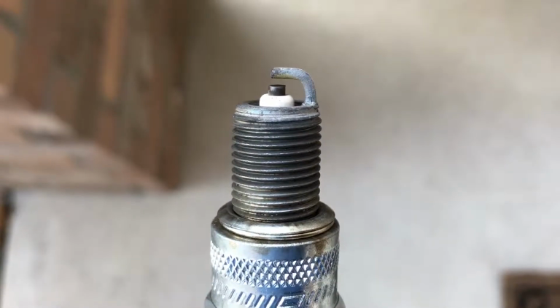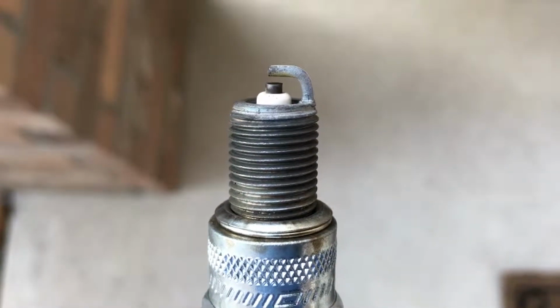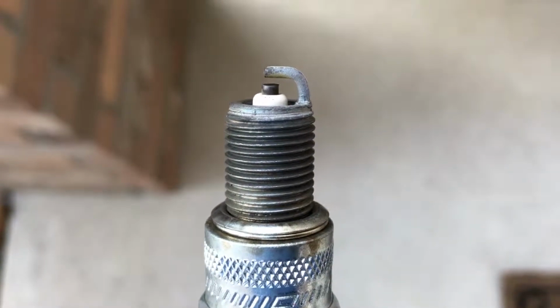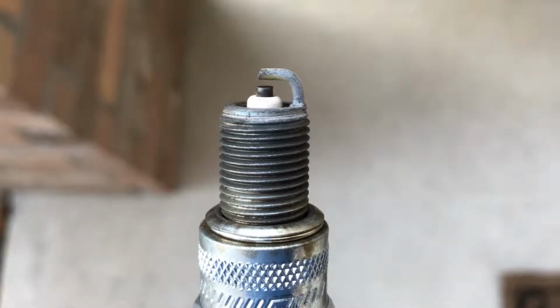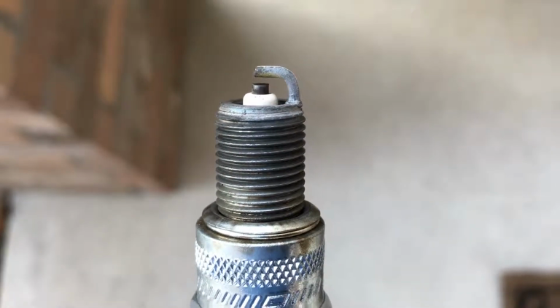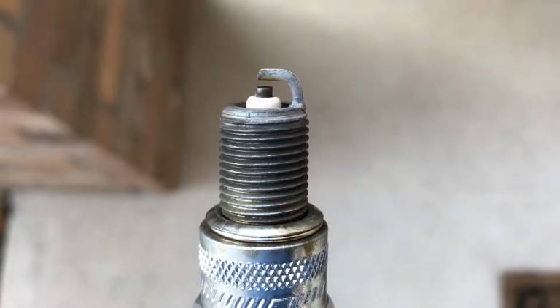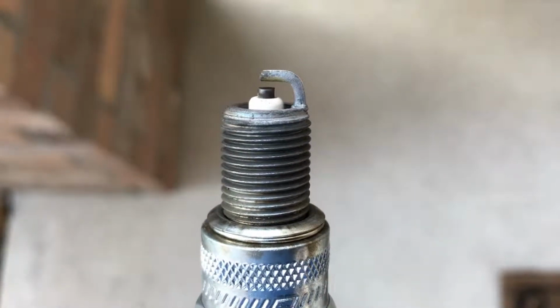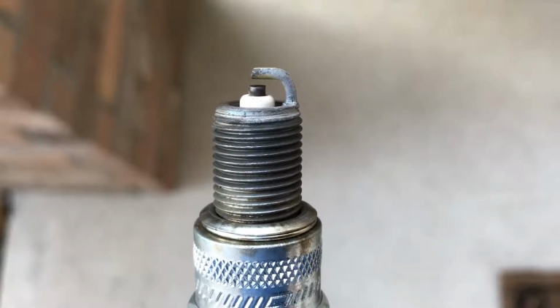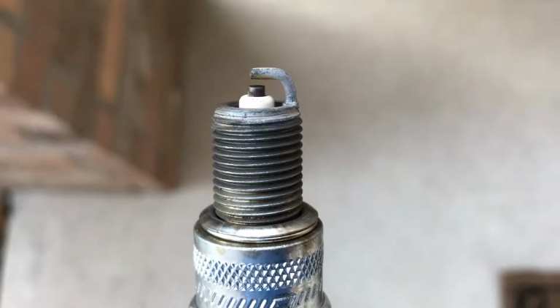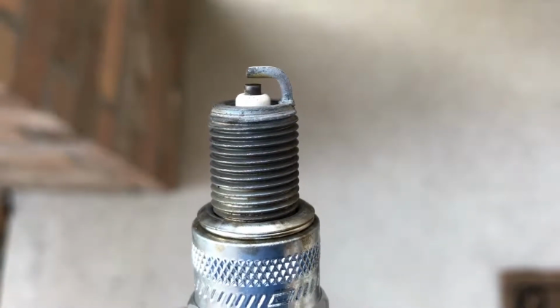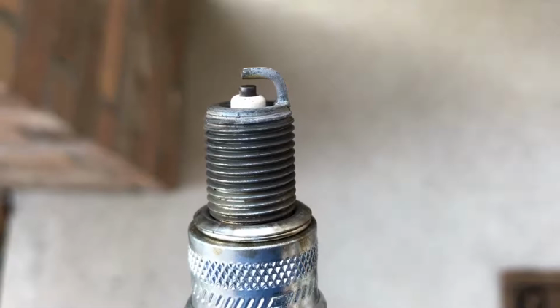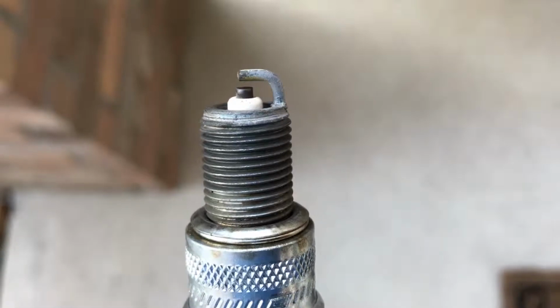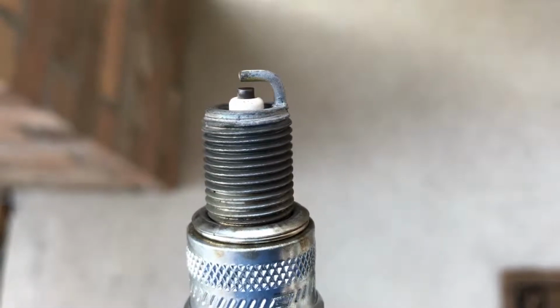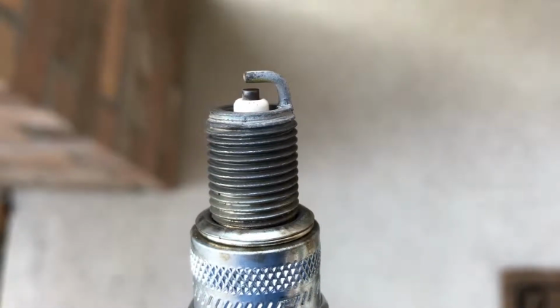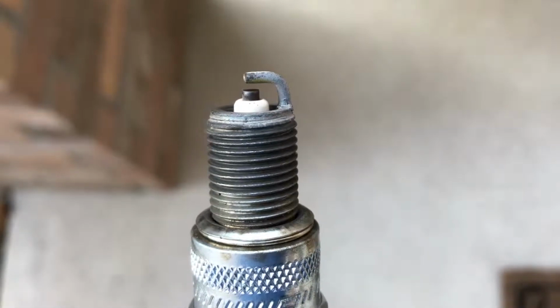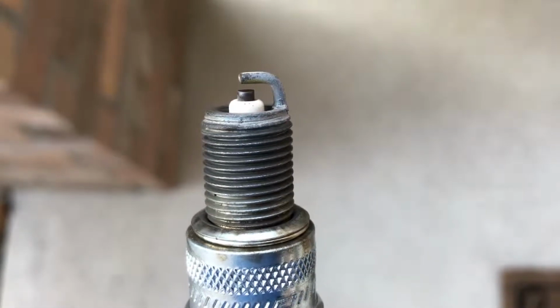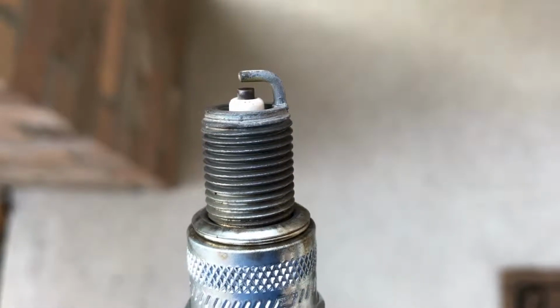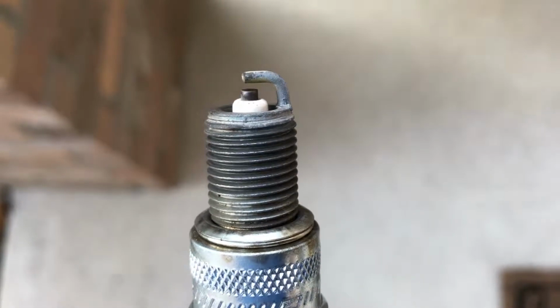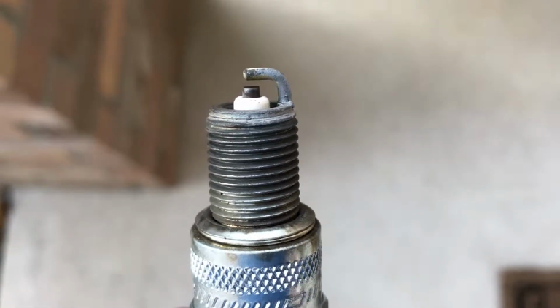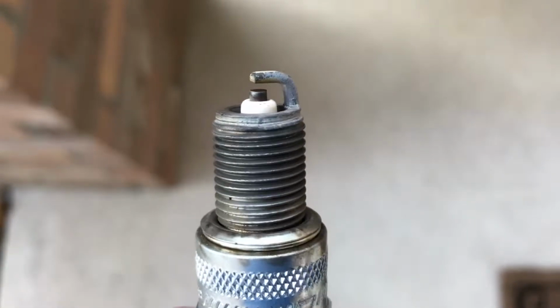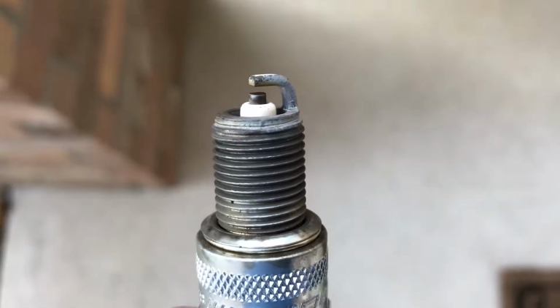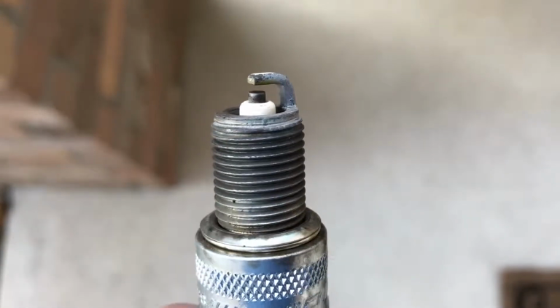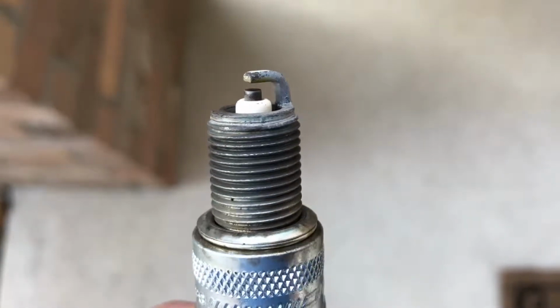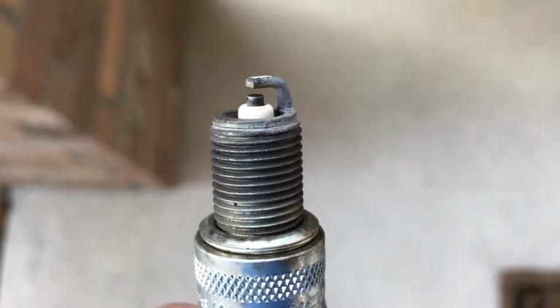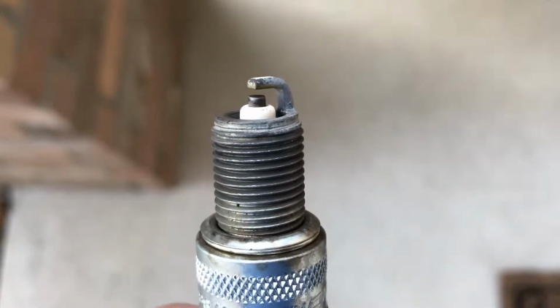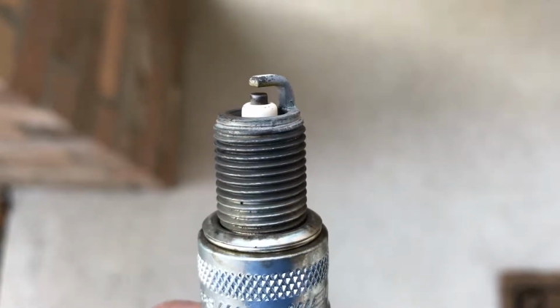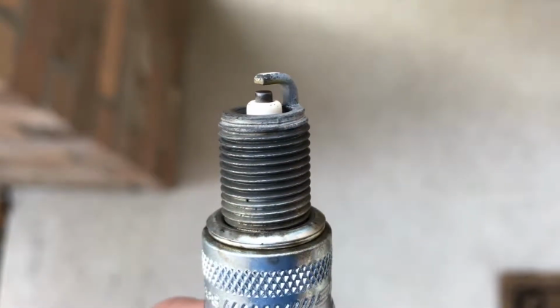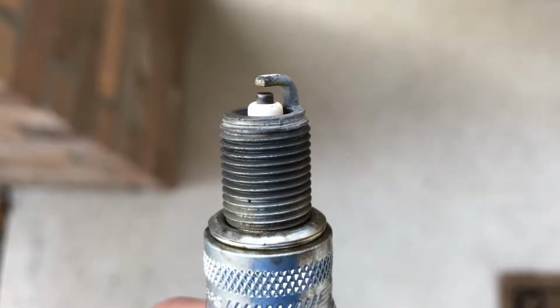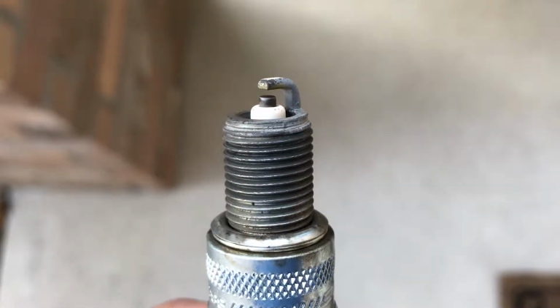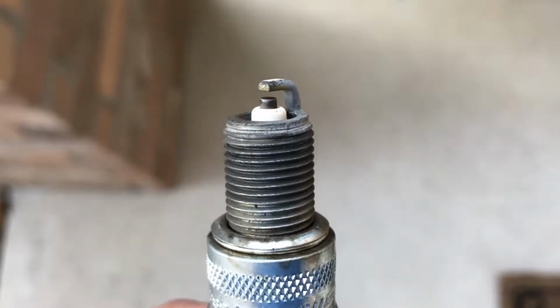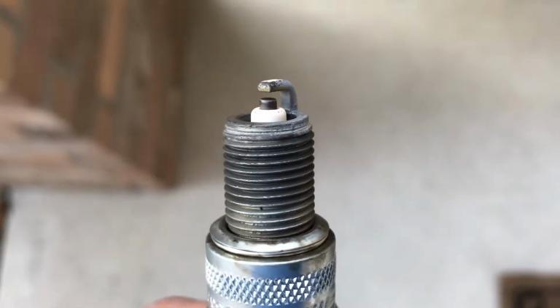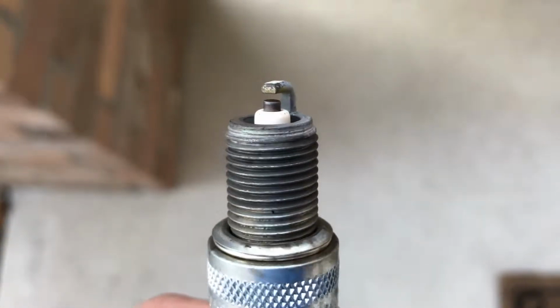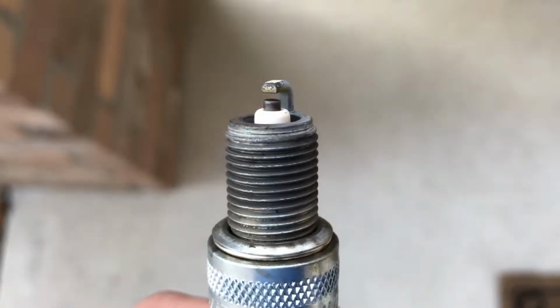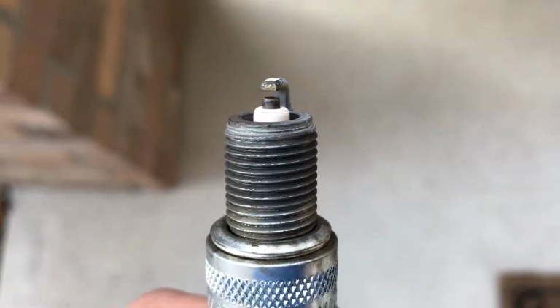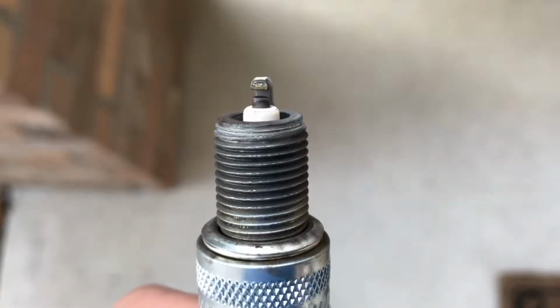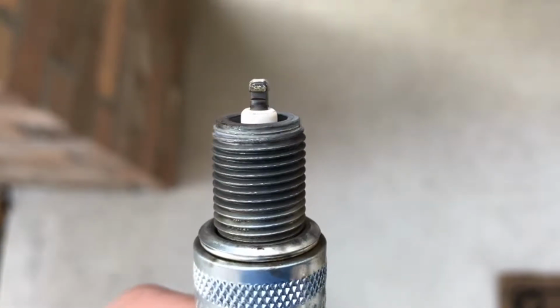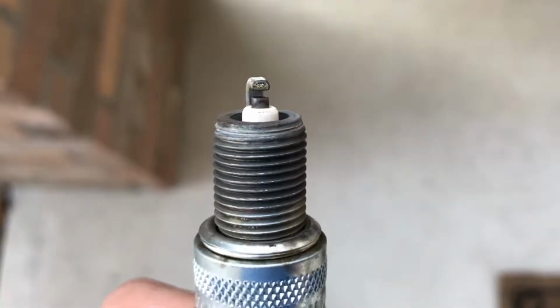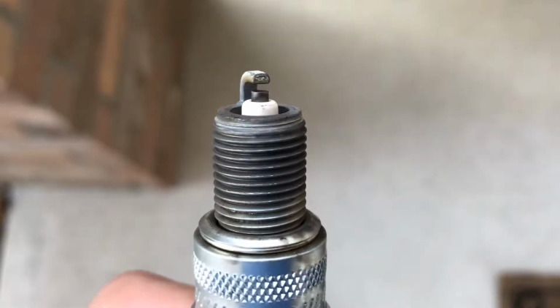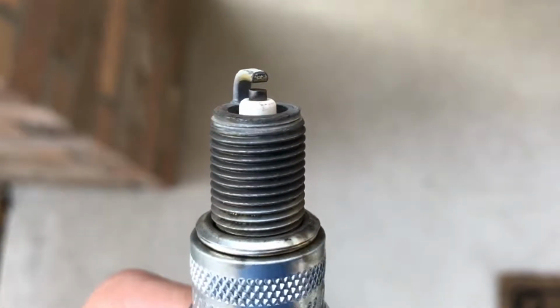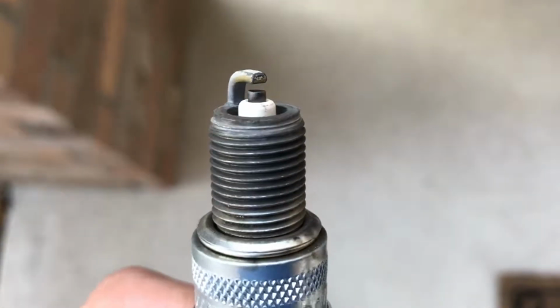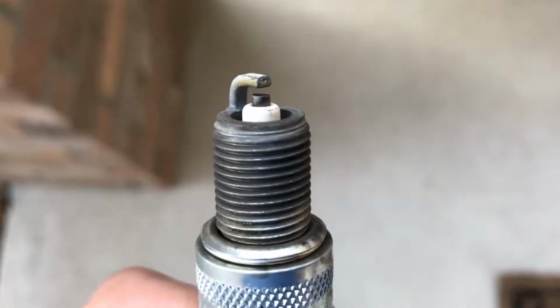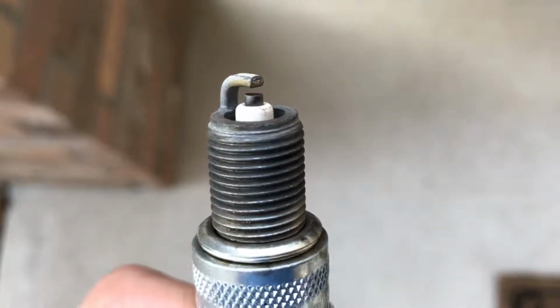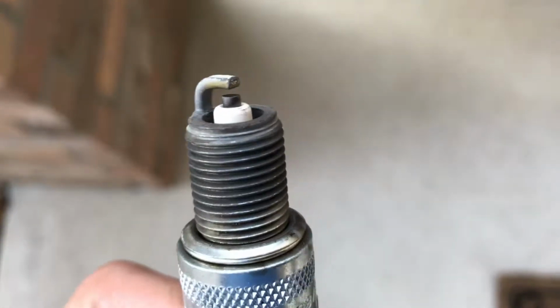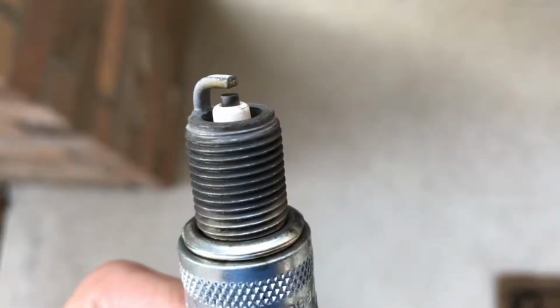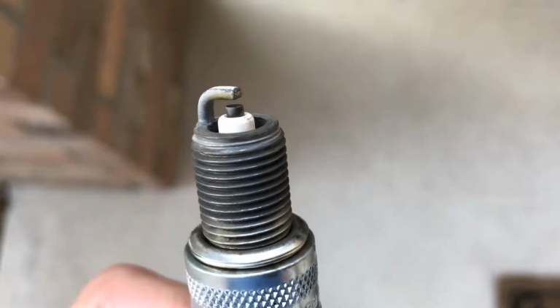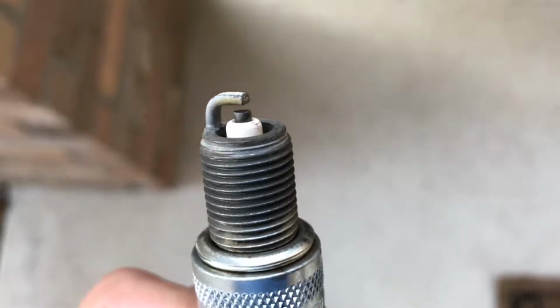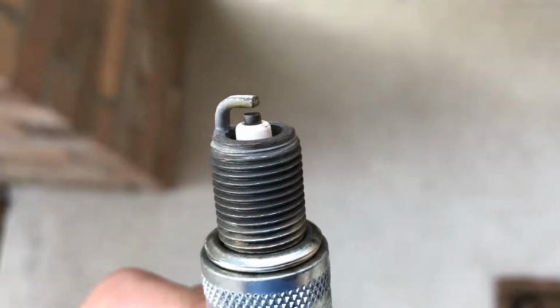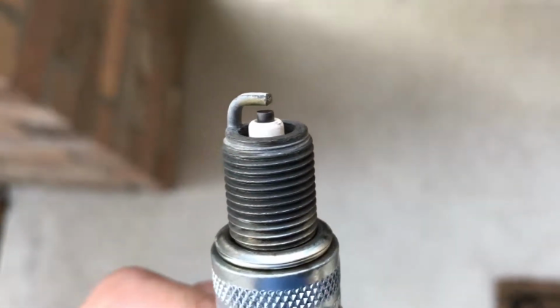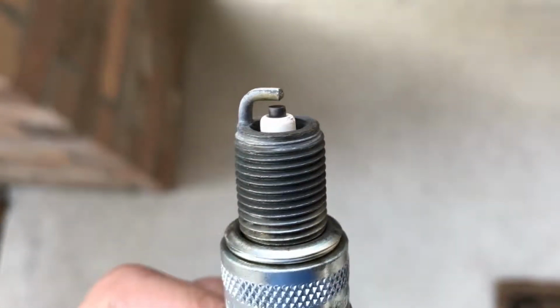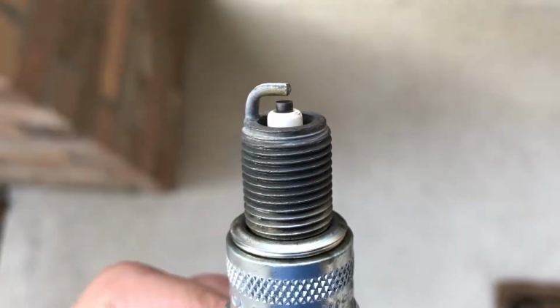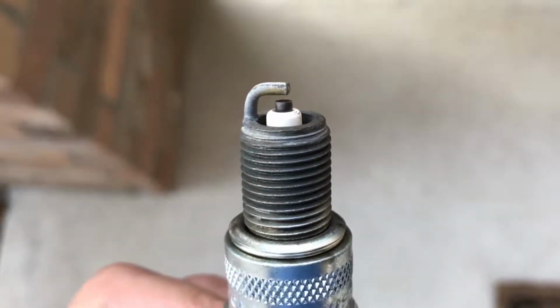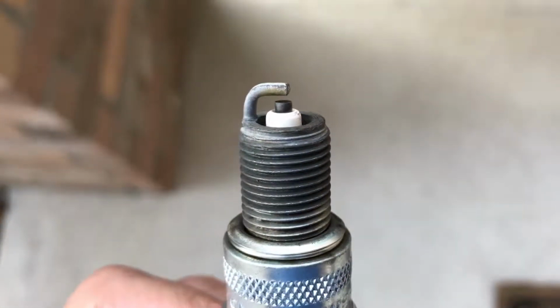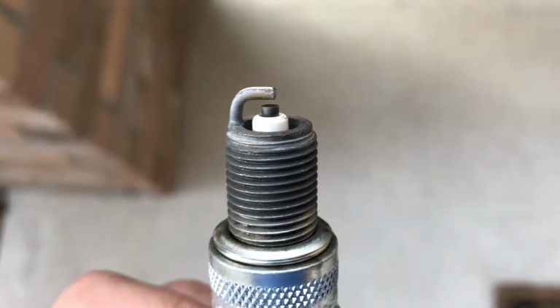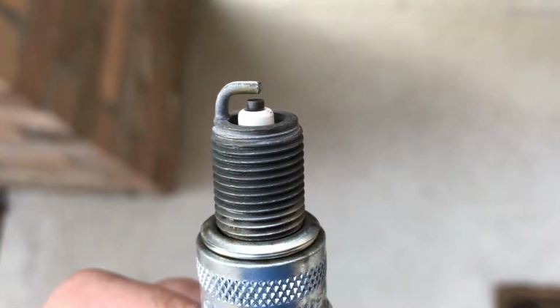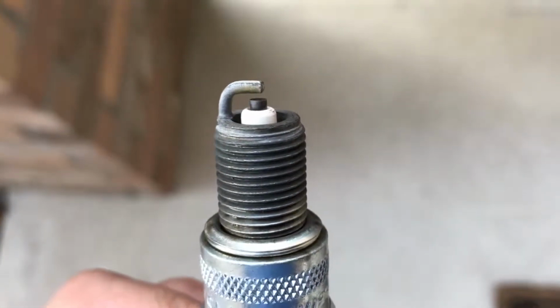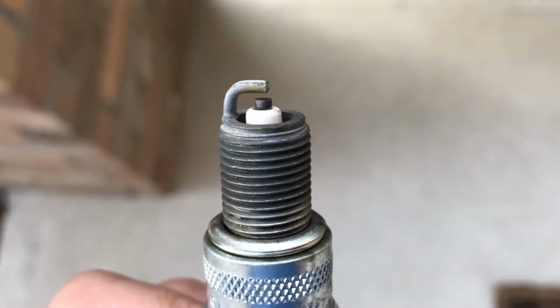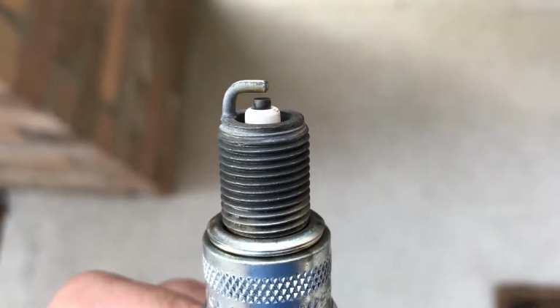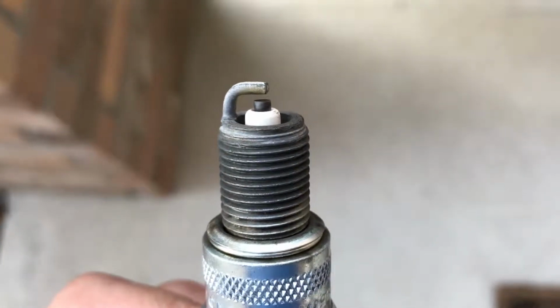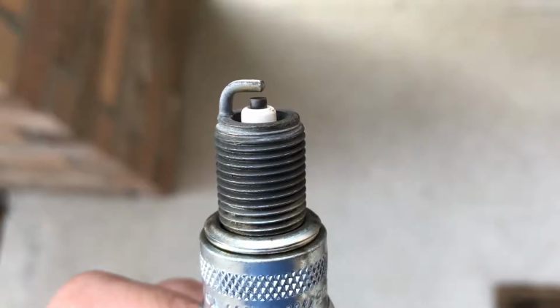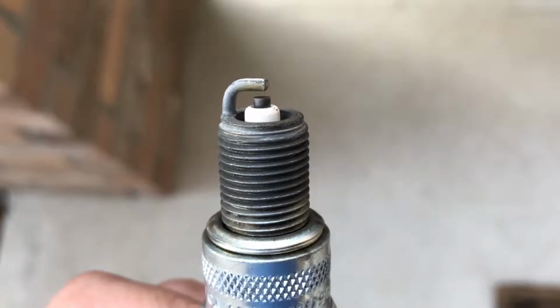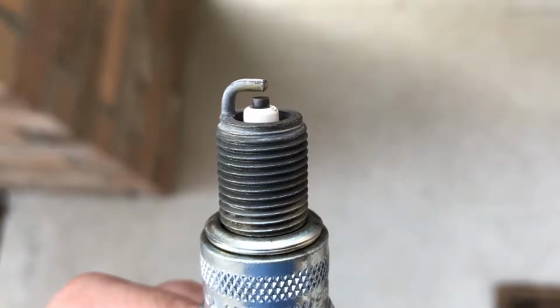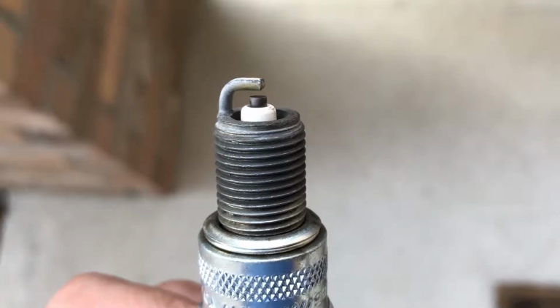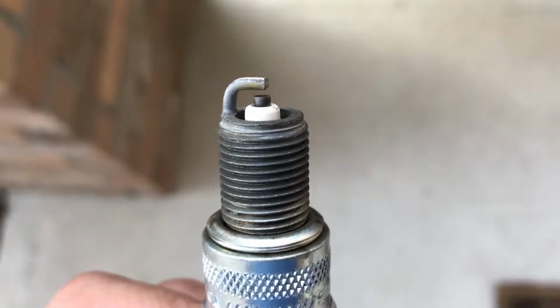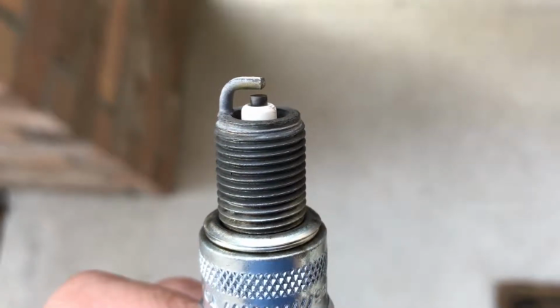I ran a full tank of gas on the pressure washer with about a quarter of the bottle of Seafoam. This is what the spark plug looks like.